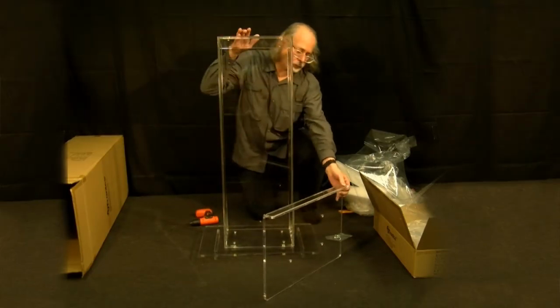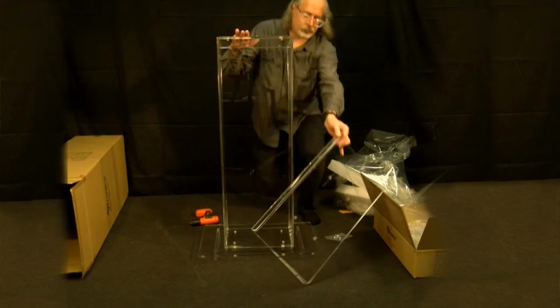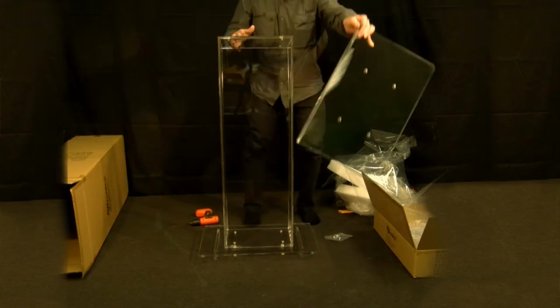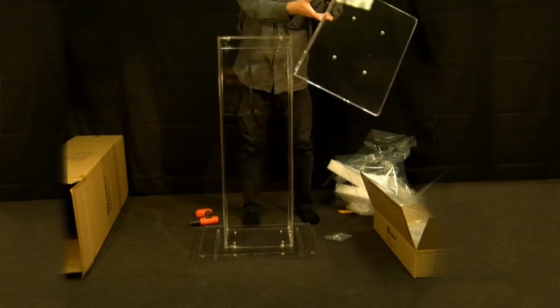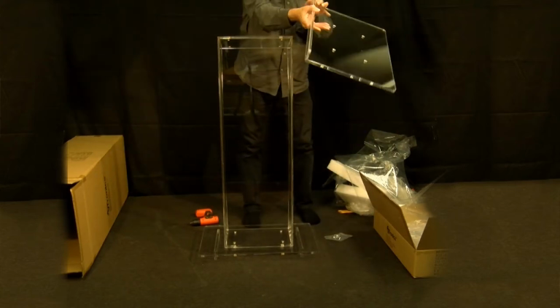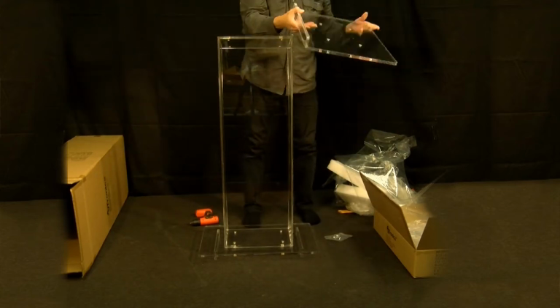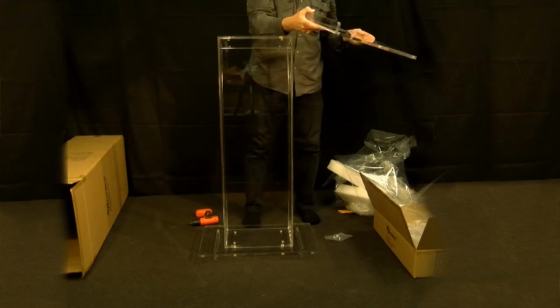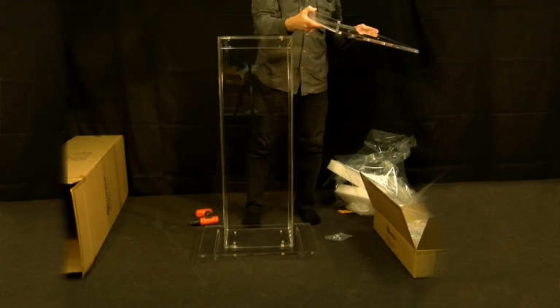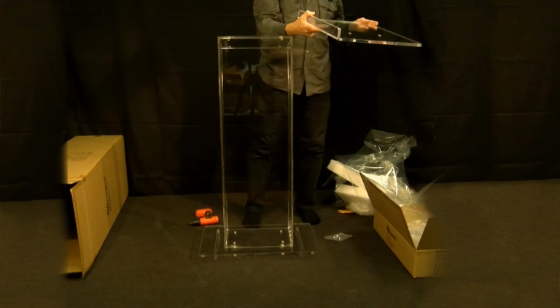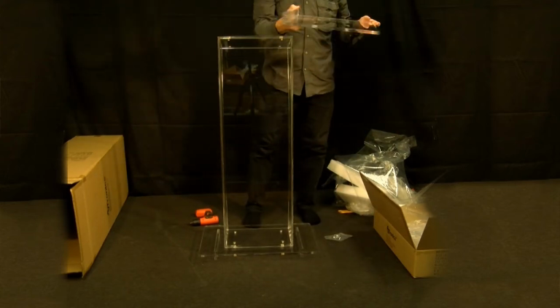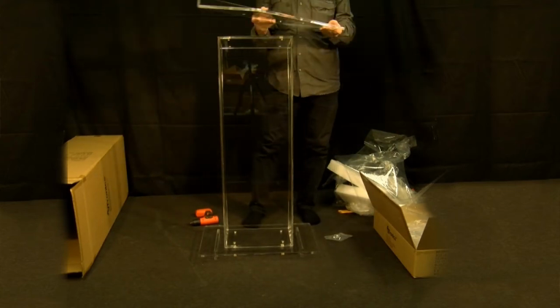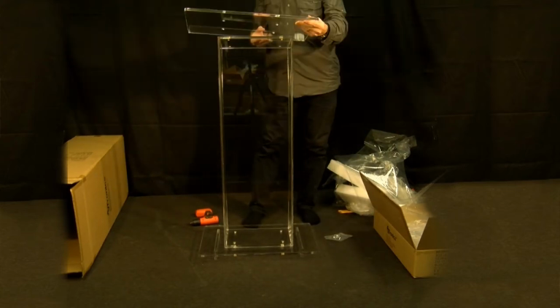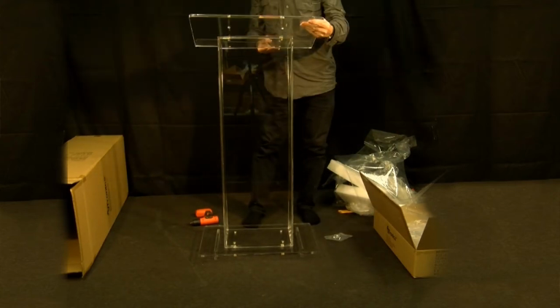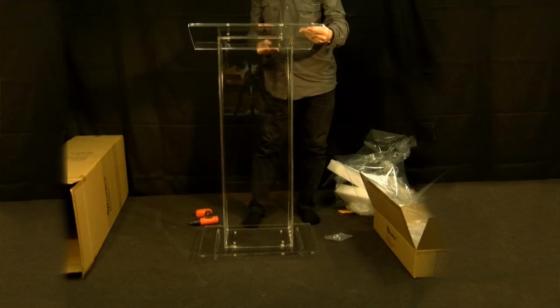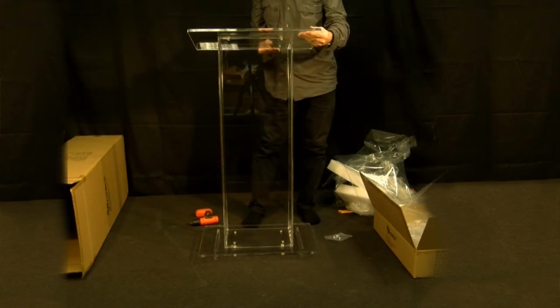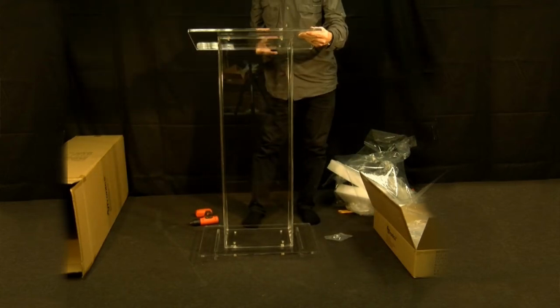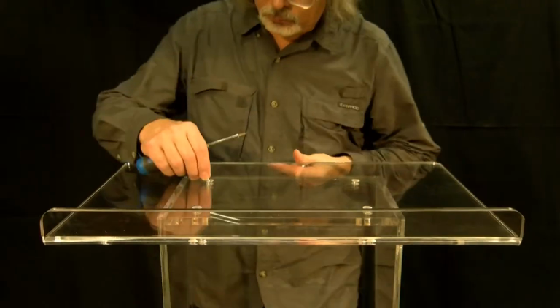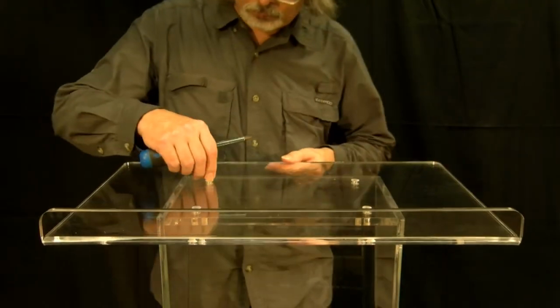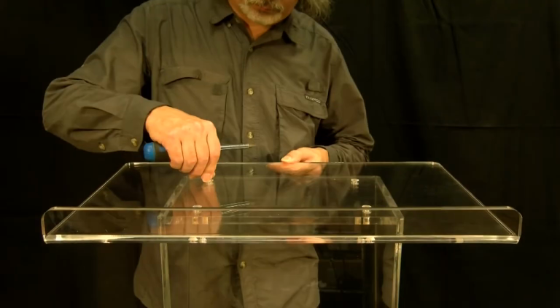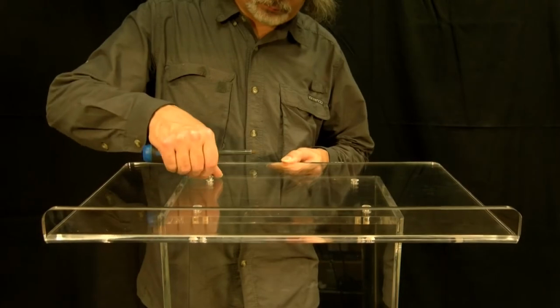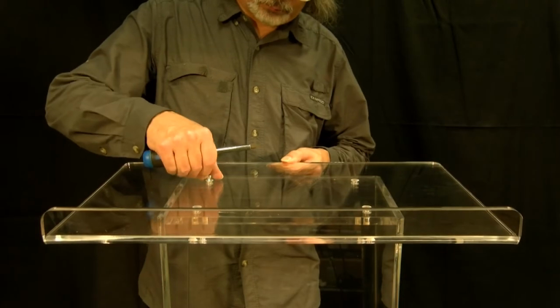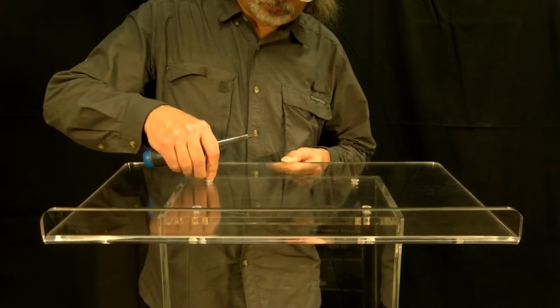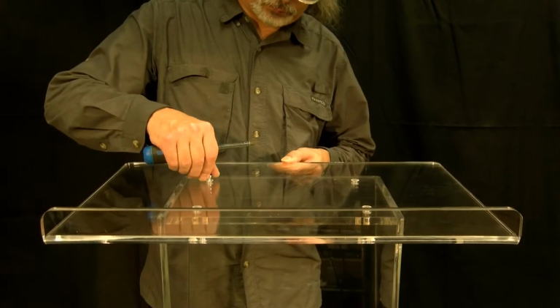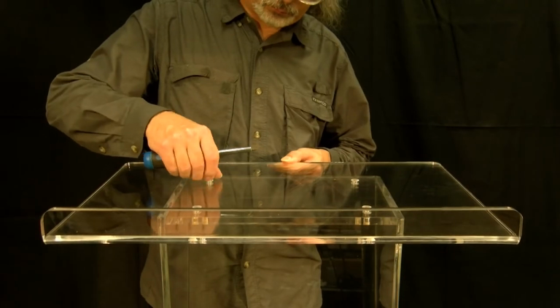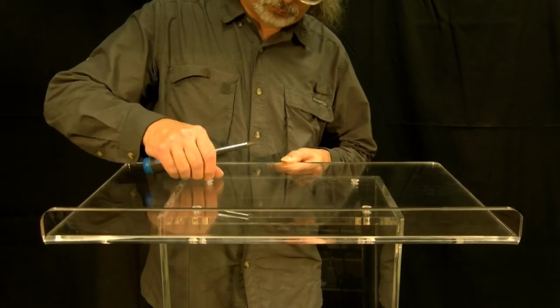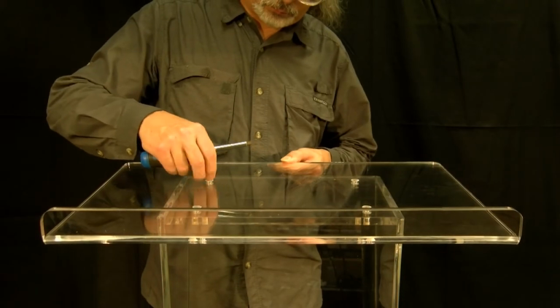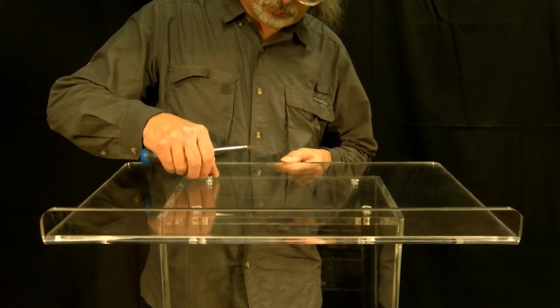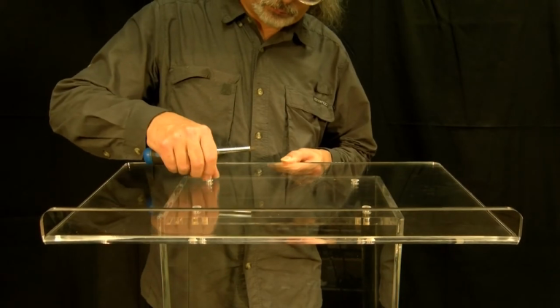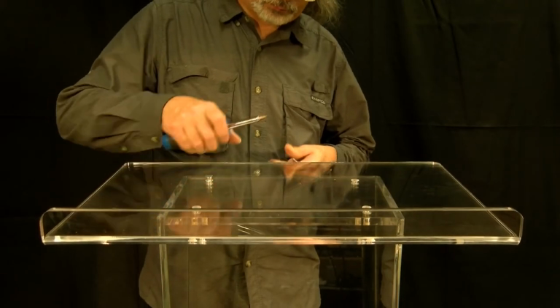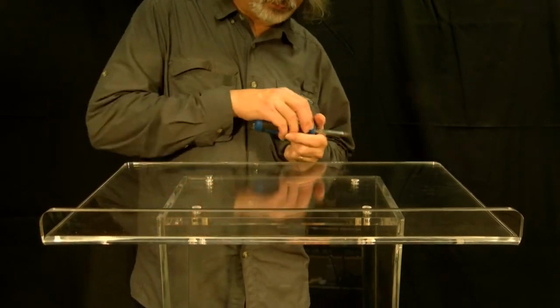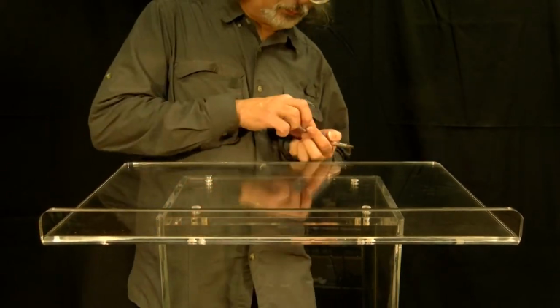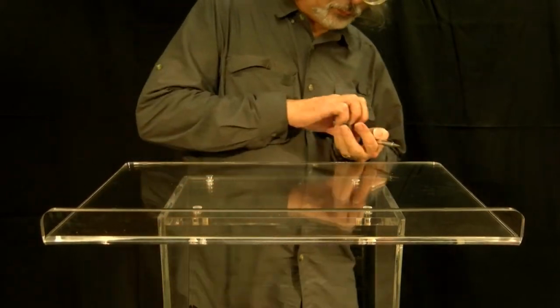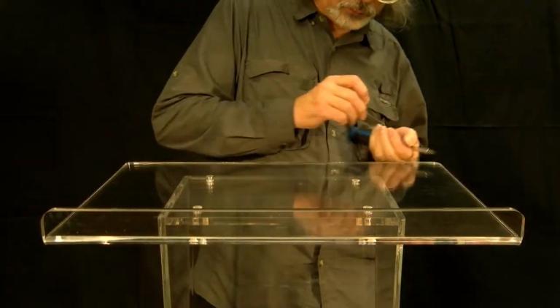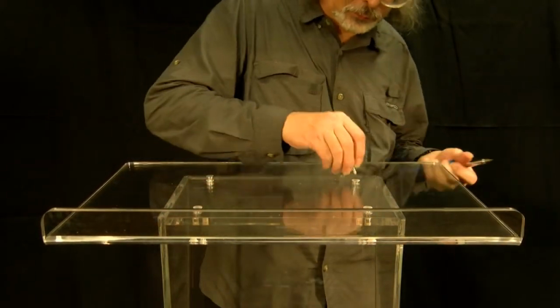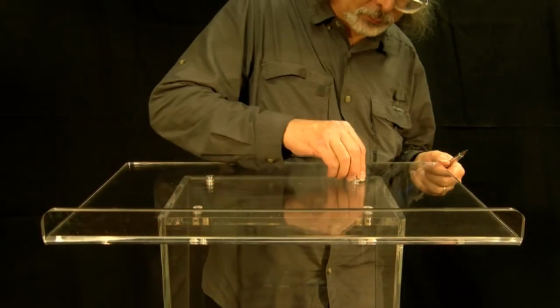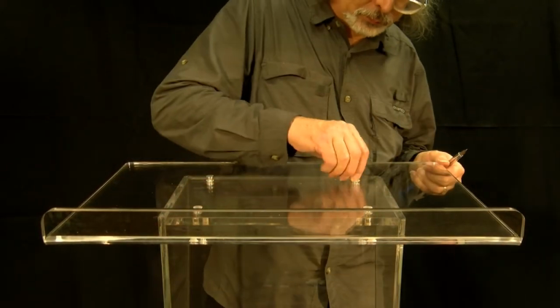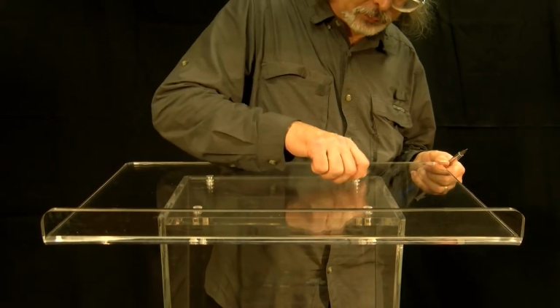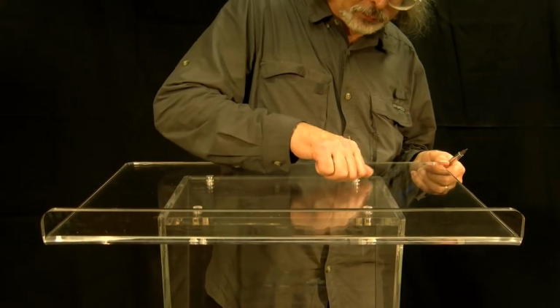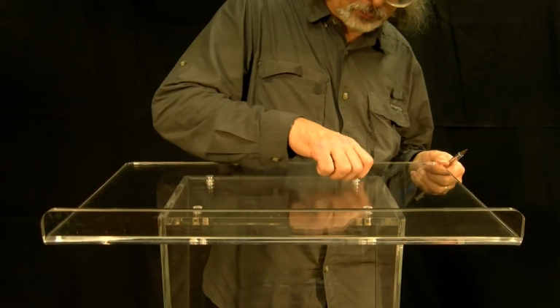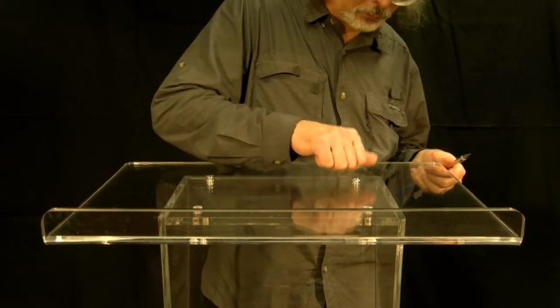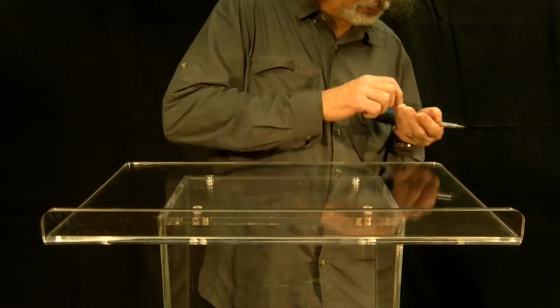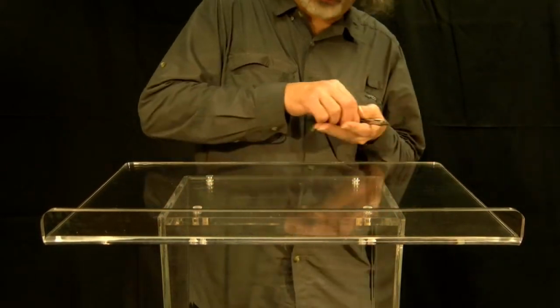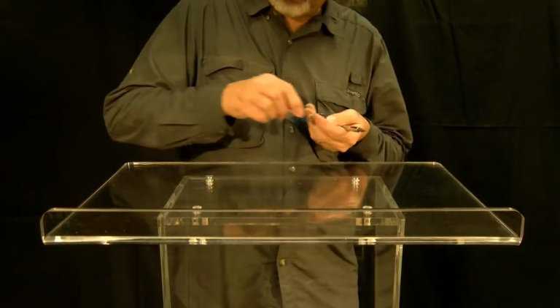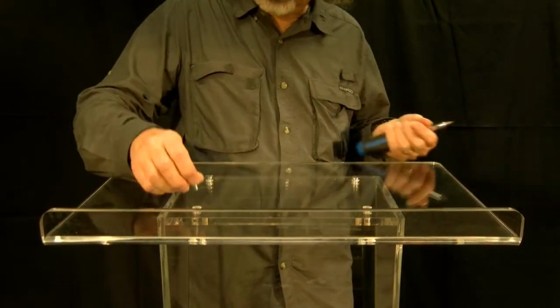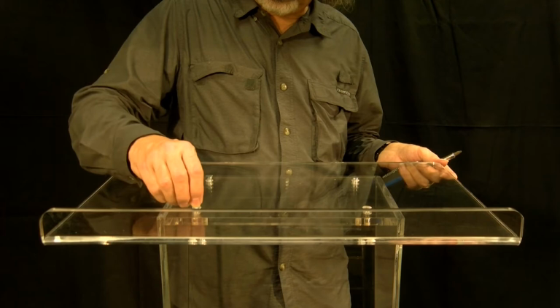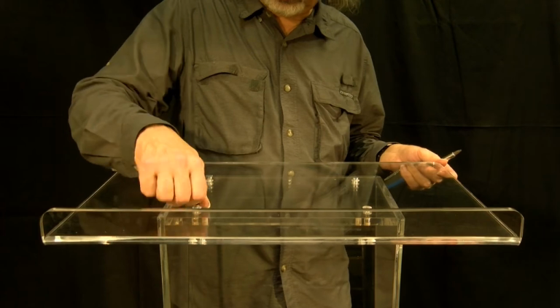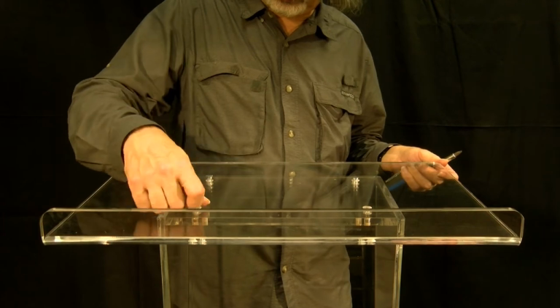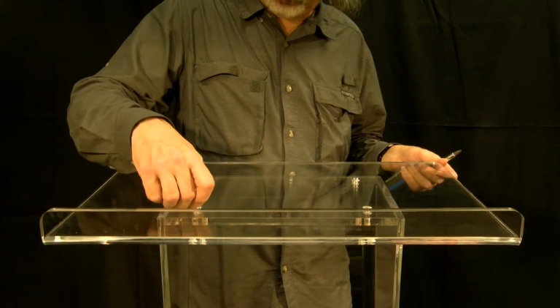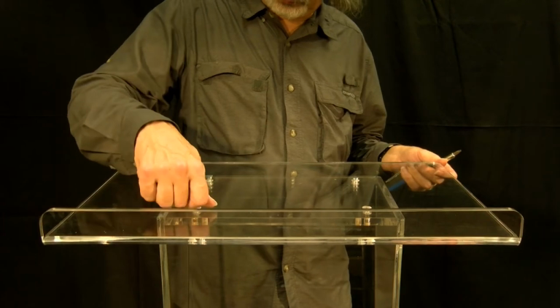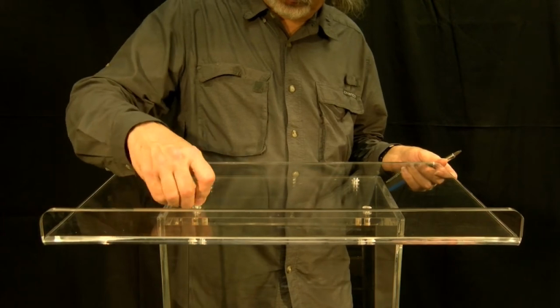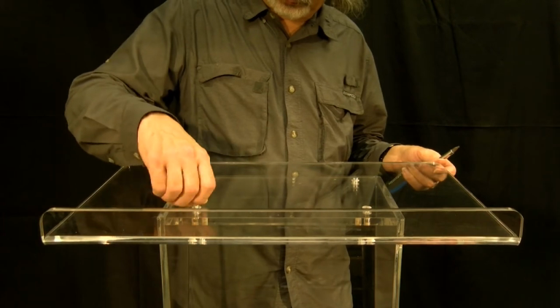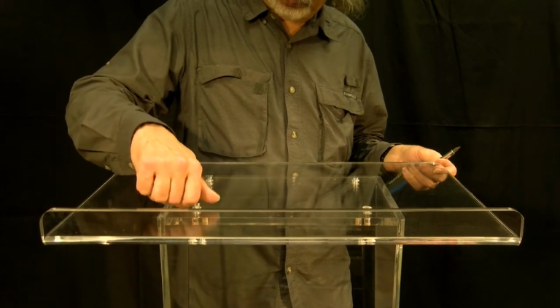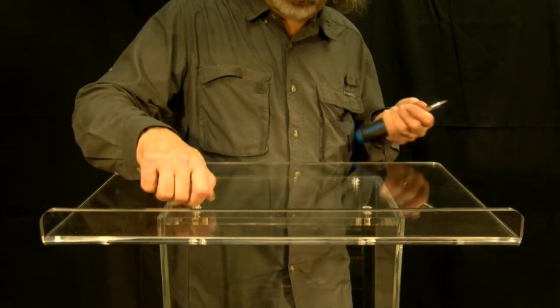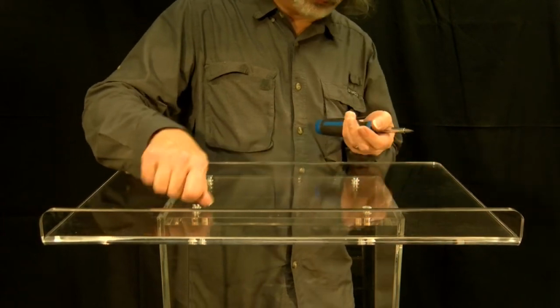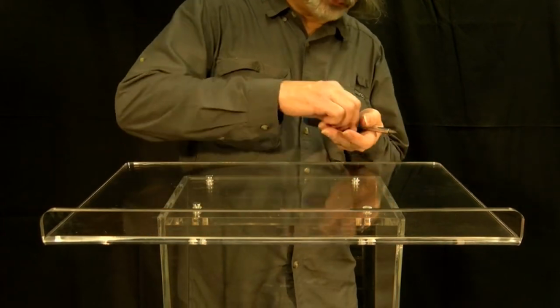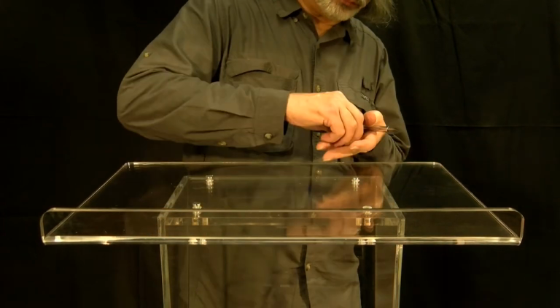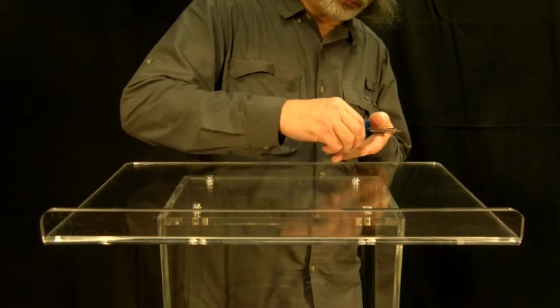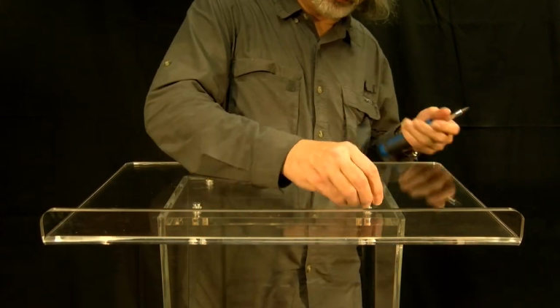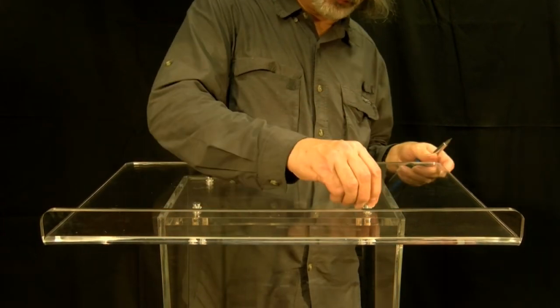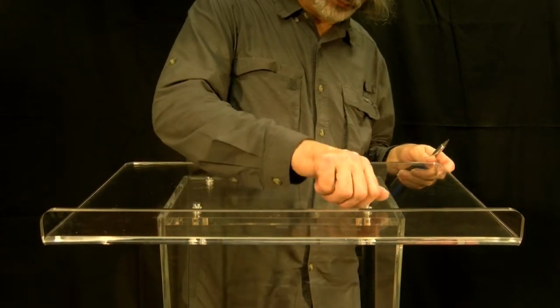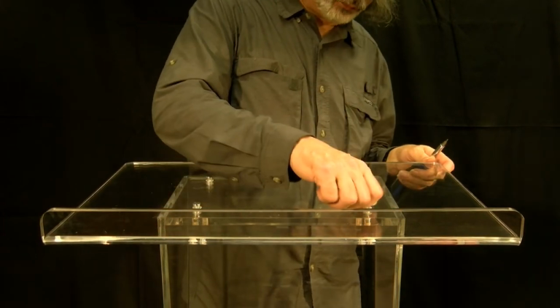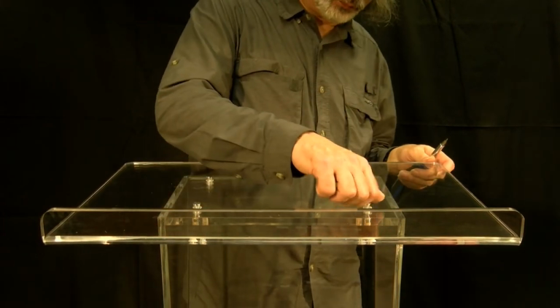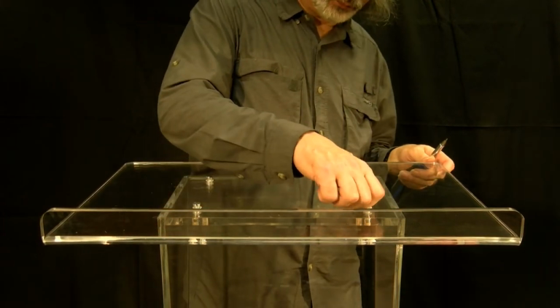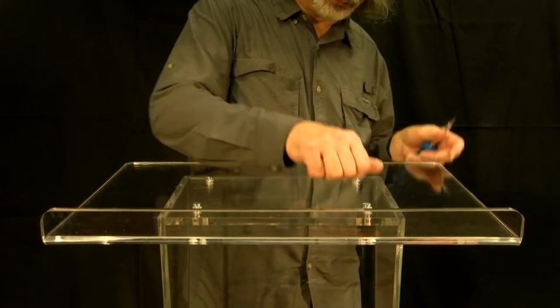Now take the top of the lectern and place it on top of the column. Line up the holes and place a screw in each of the holes and tighten the screws.